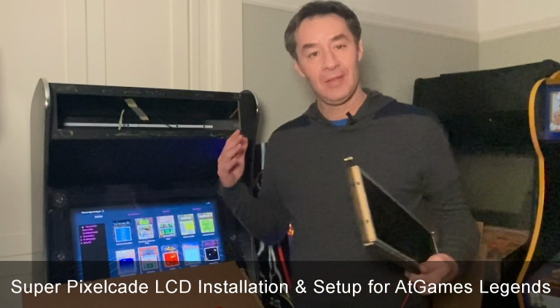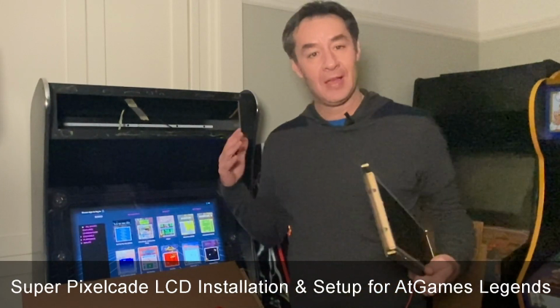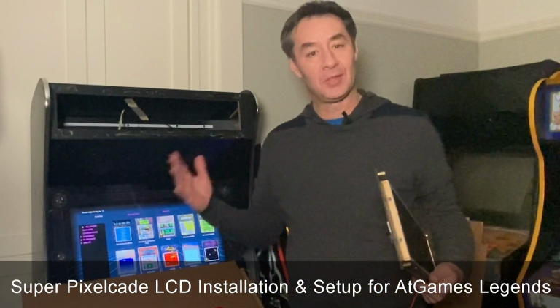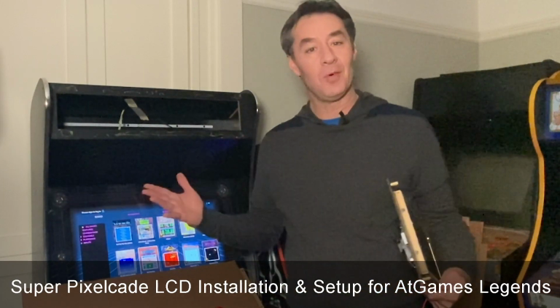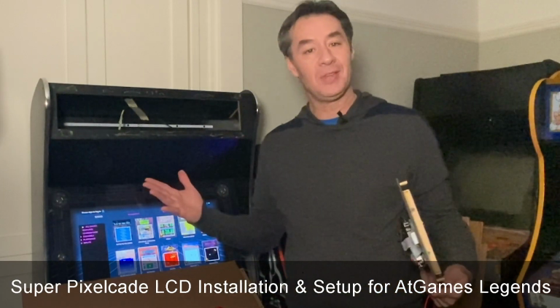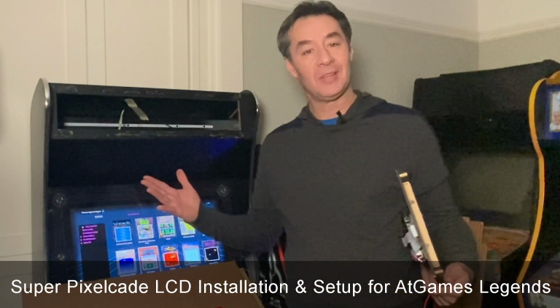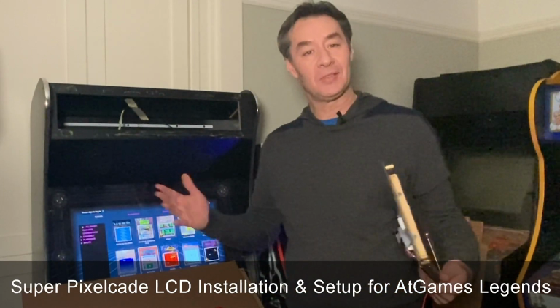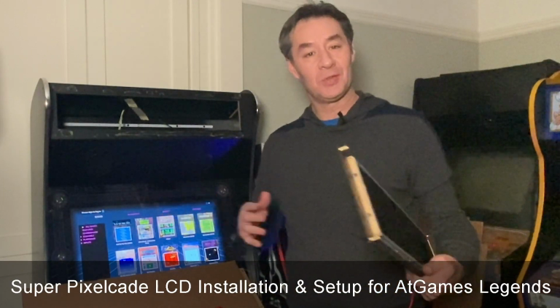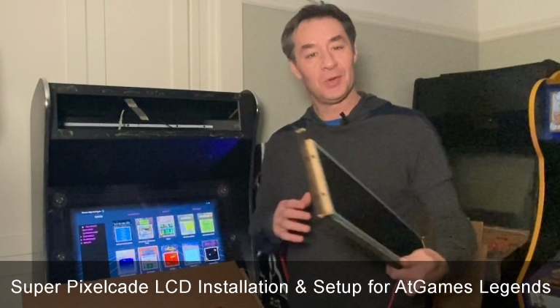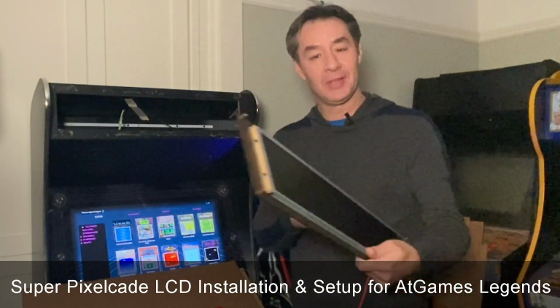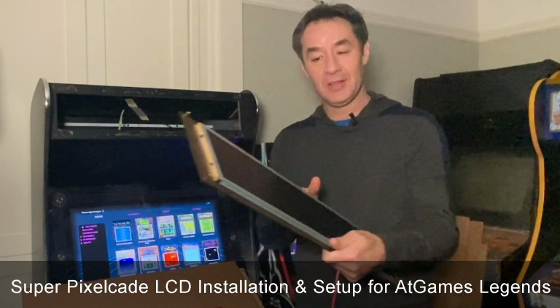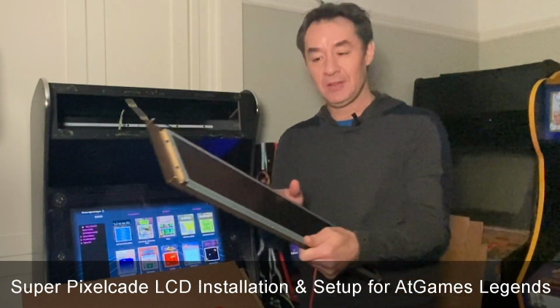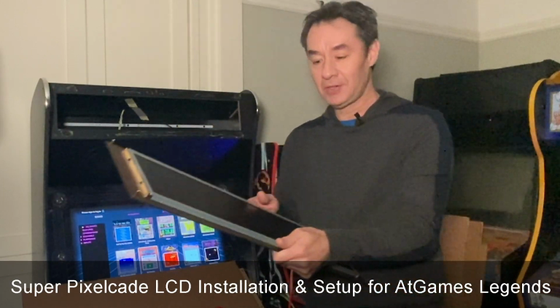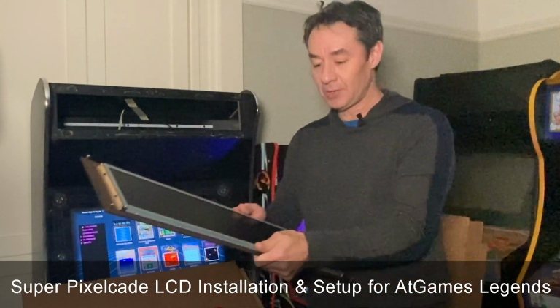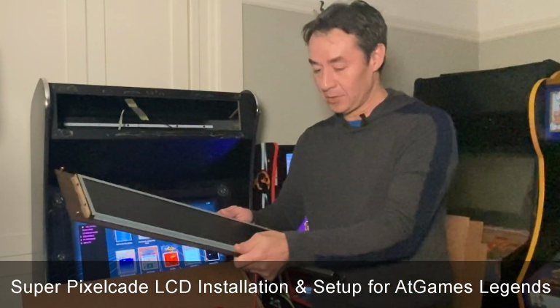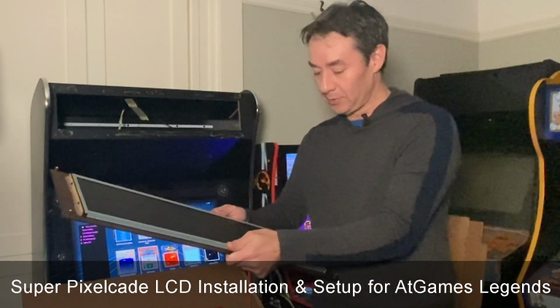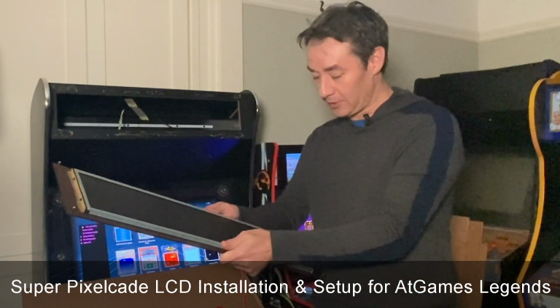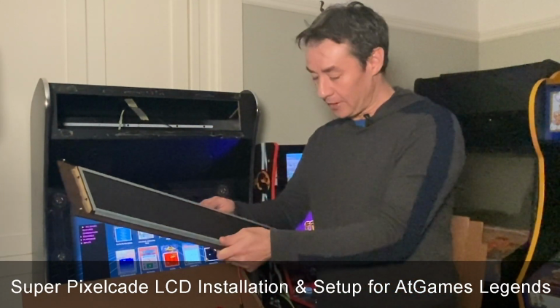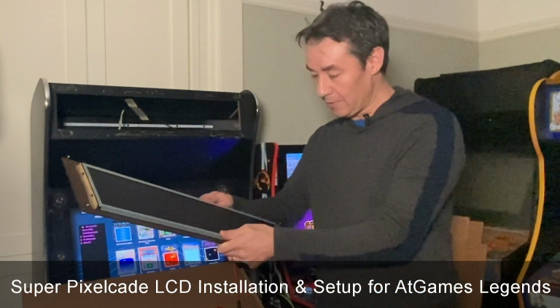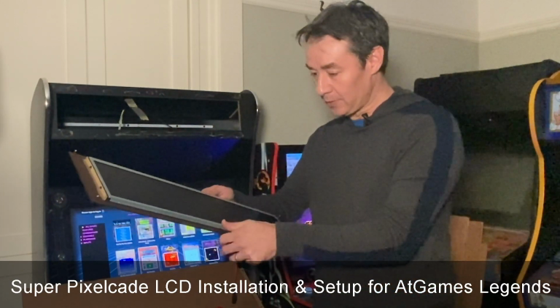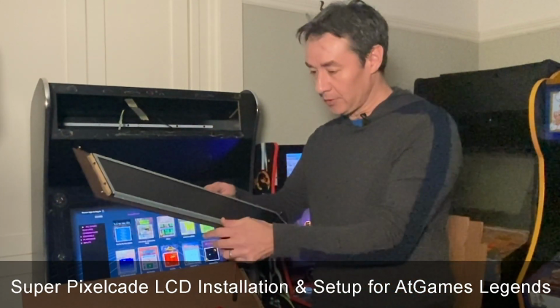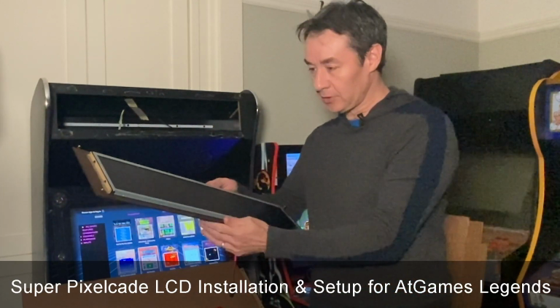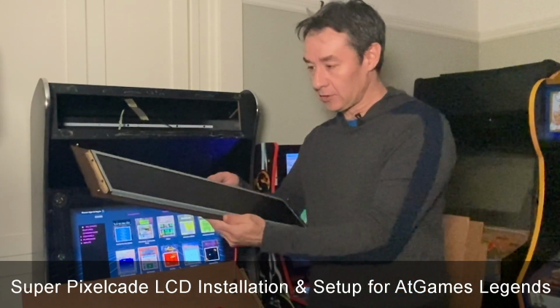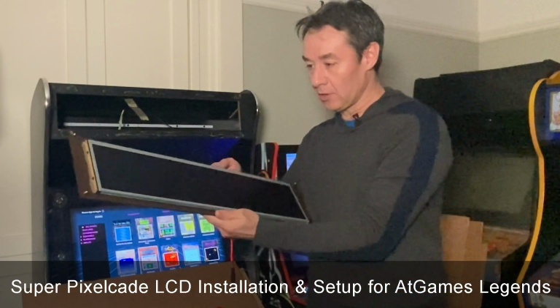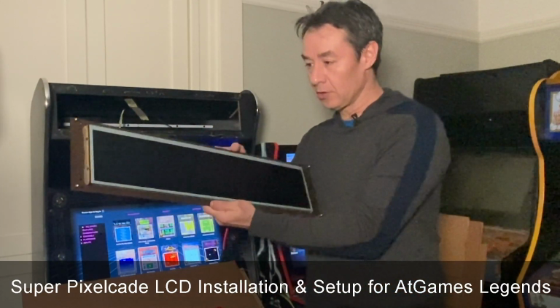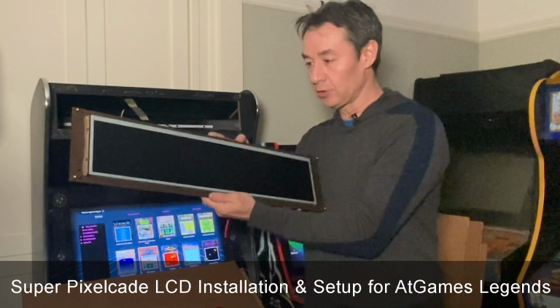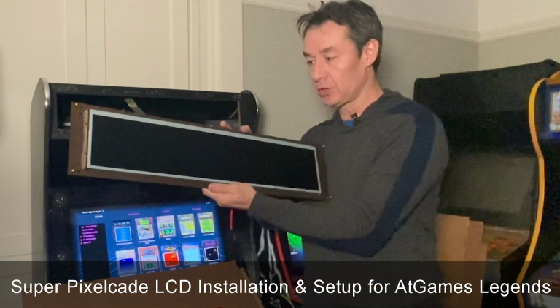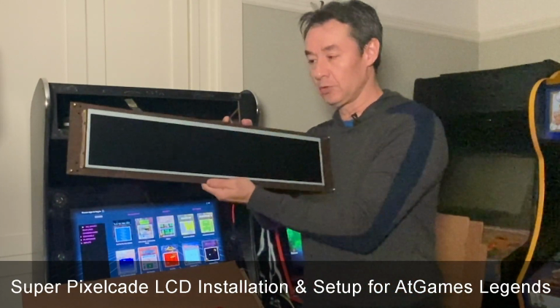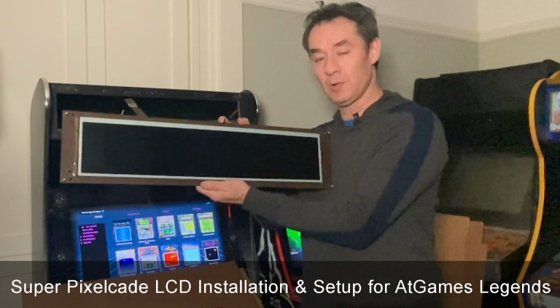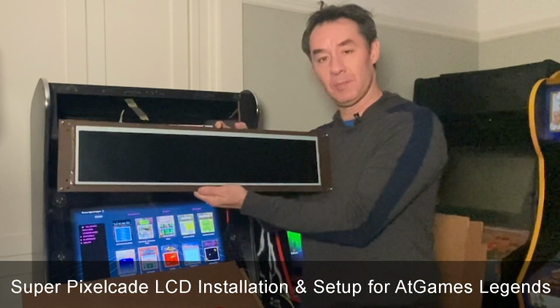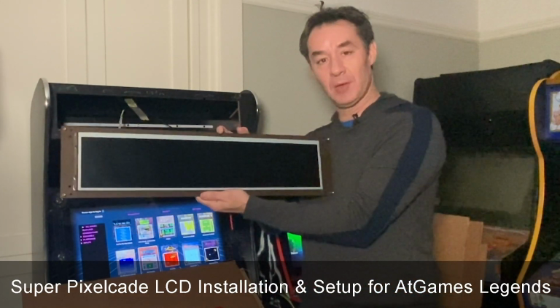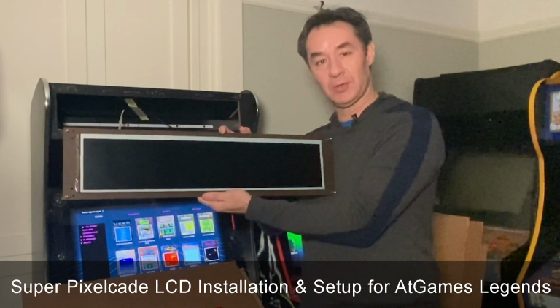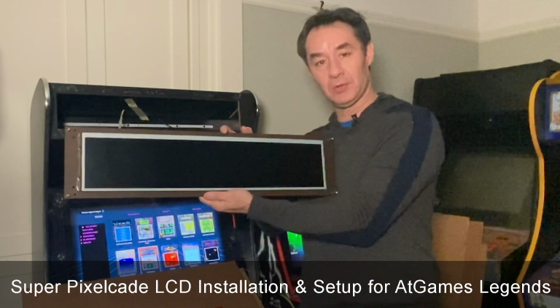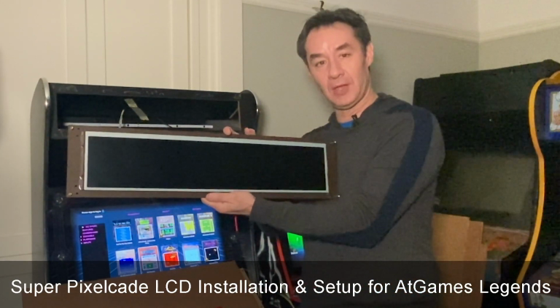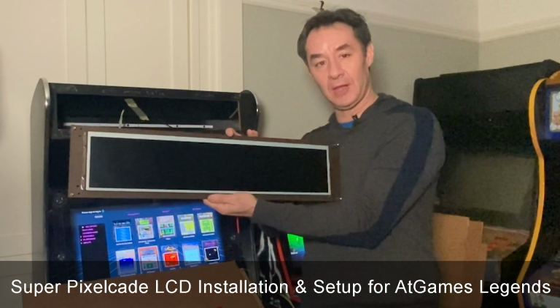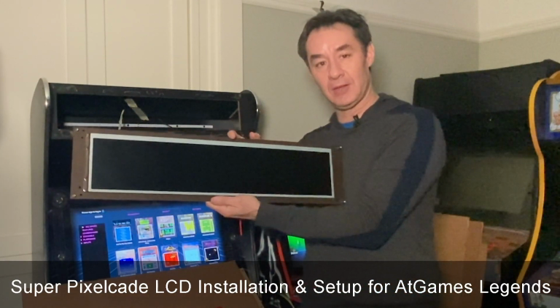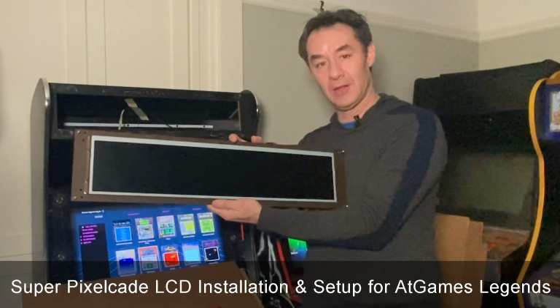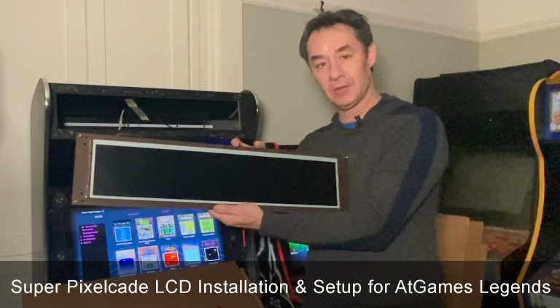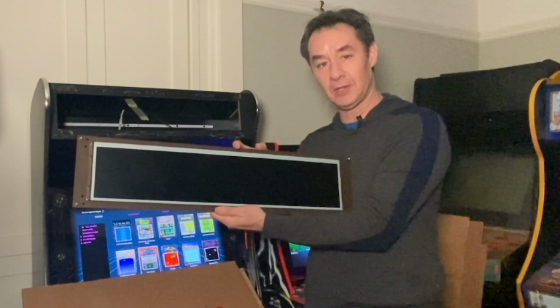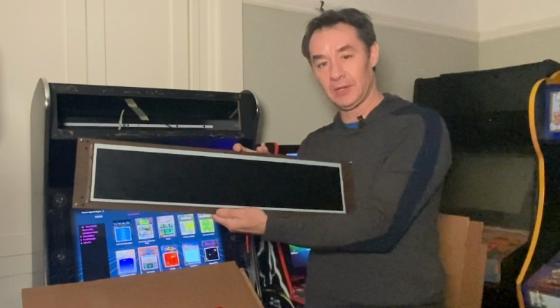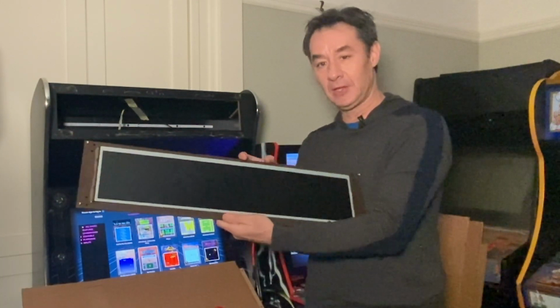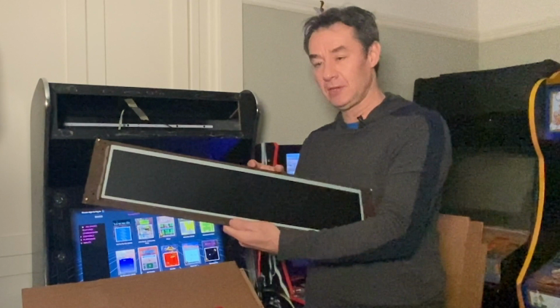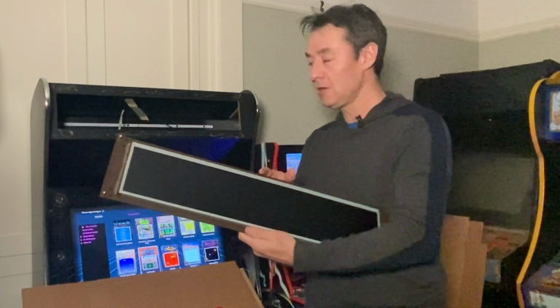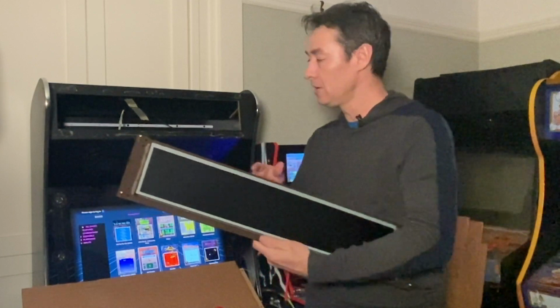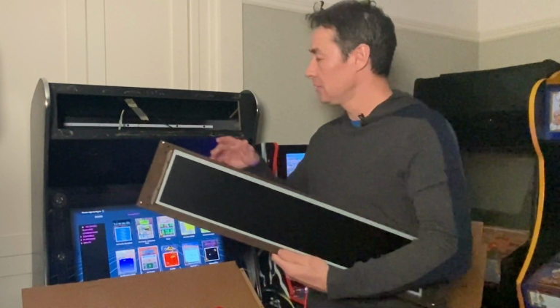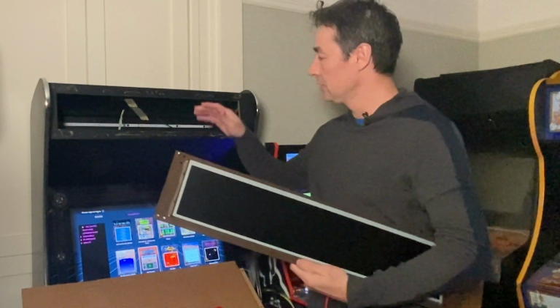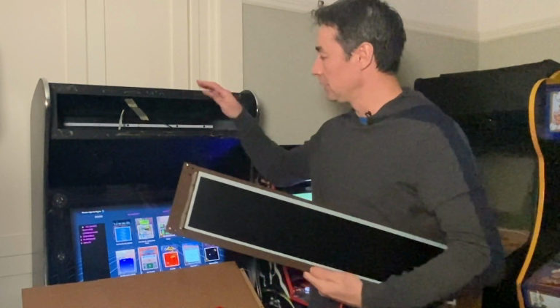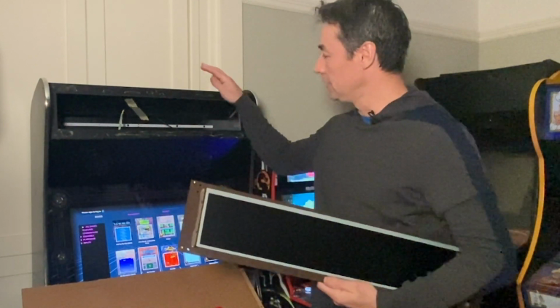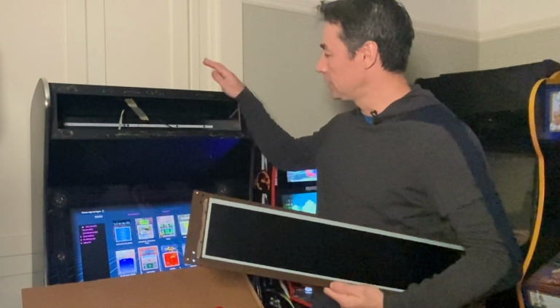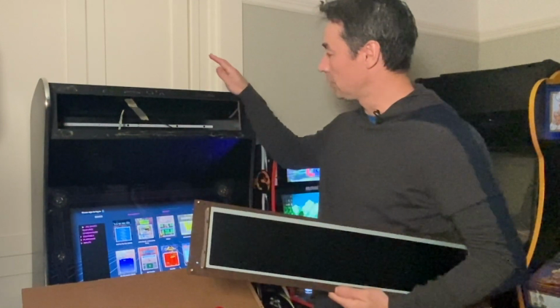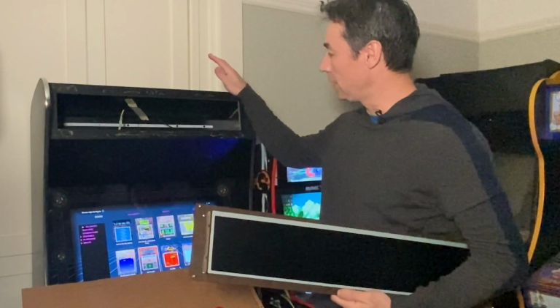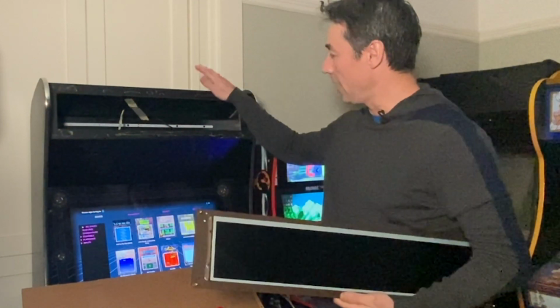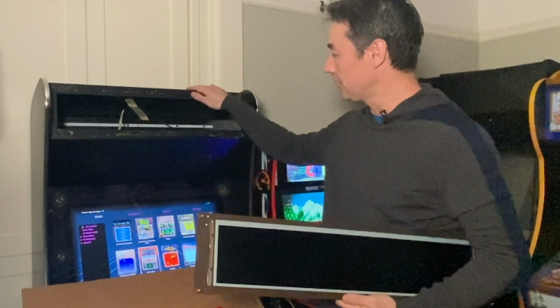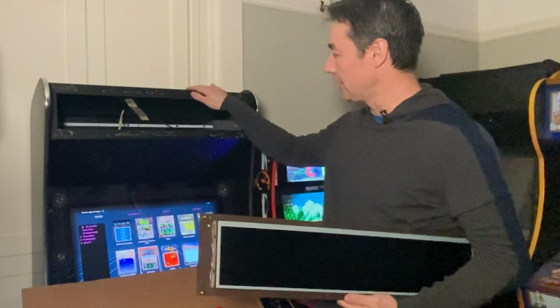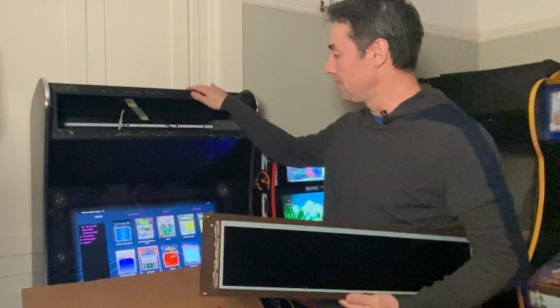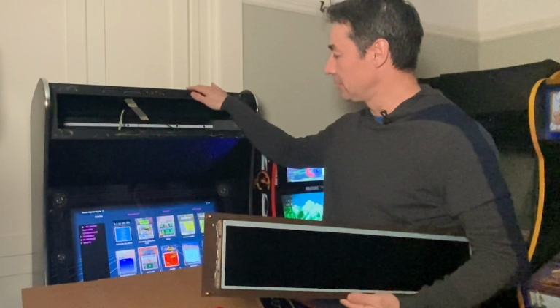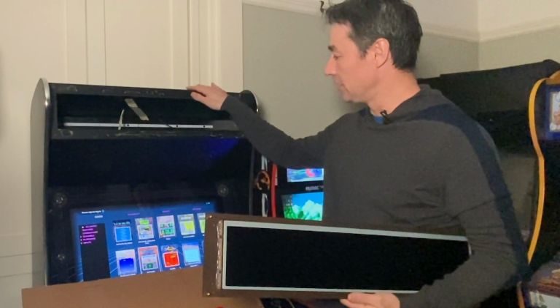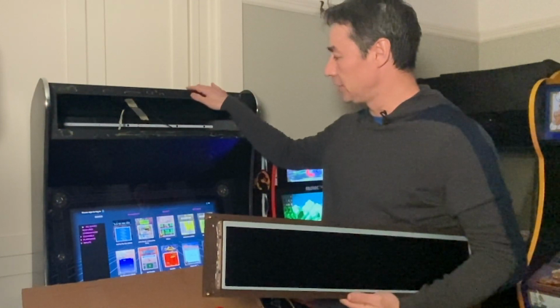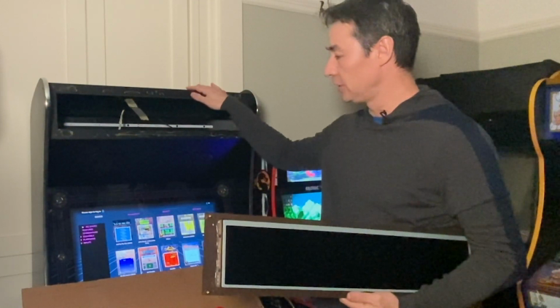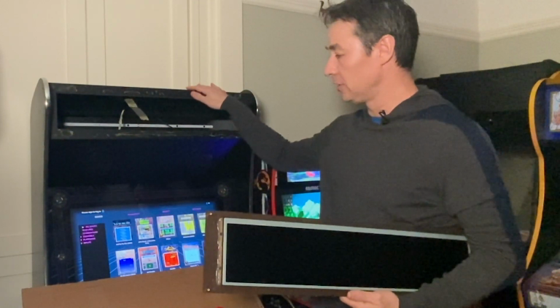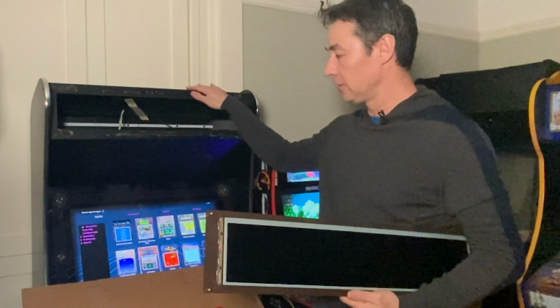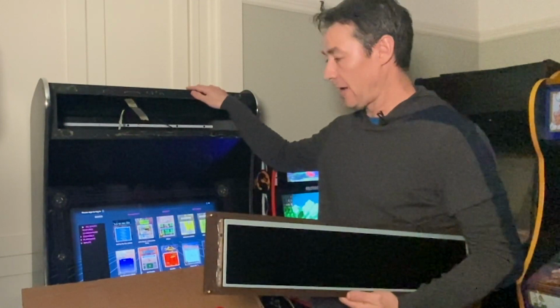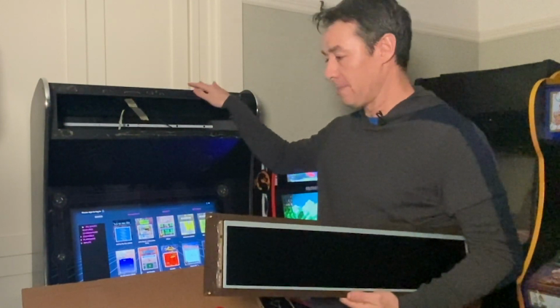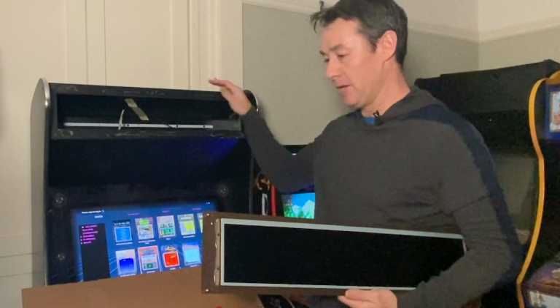As always, thanks for tuning in. Today we're going to install SuperPixelcade LCD into our AtGames Legend cabinet.